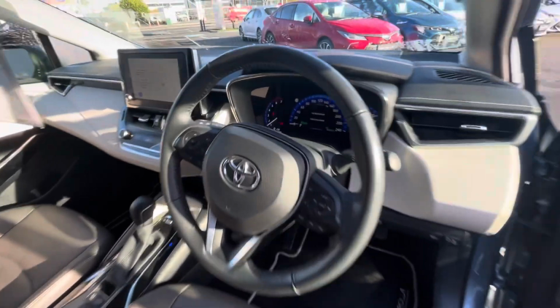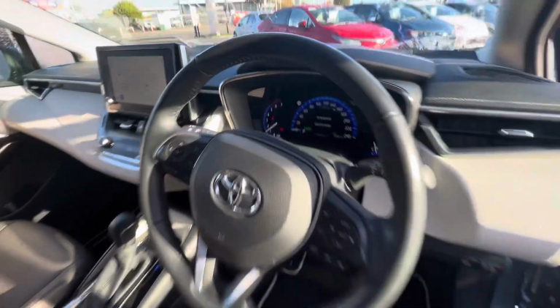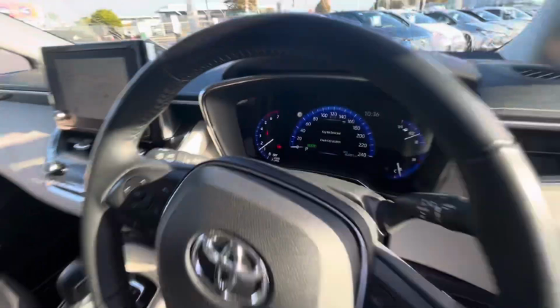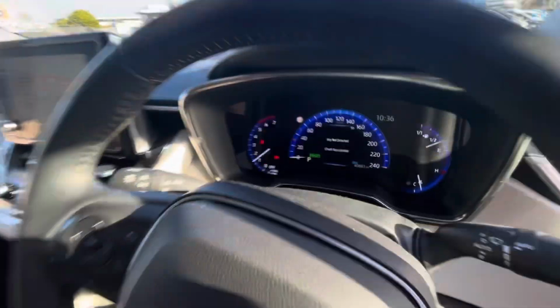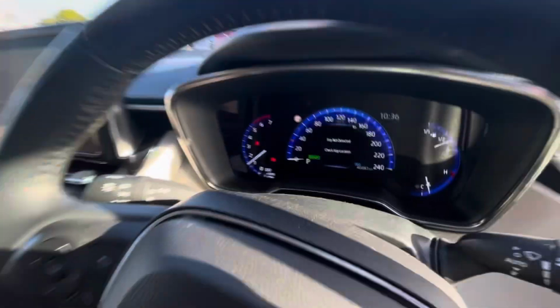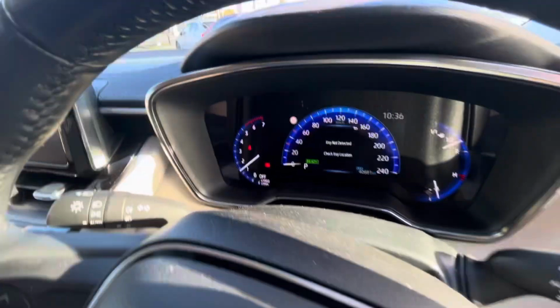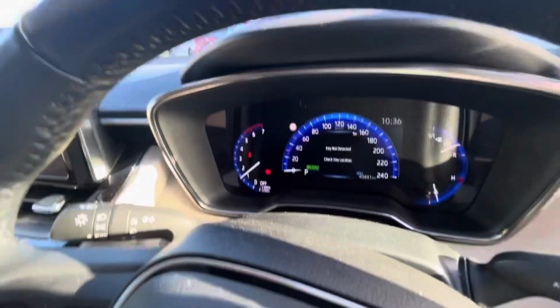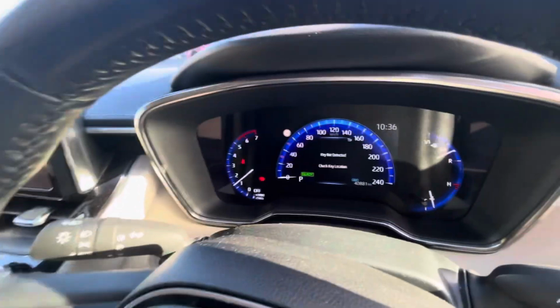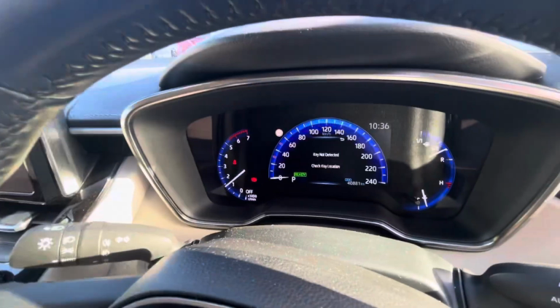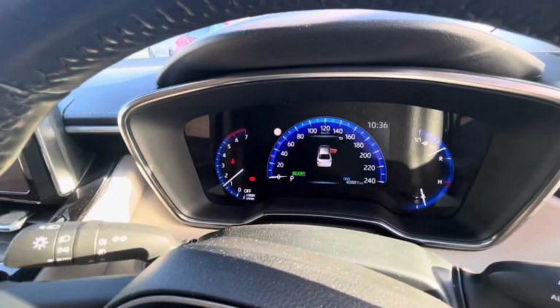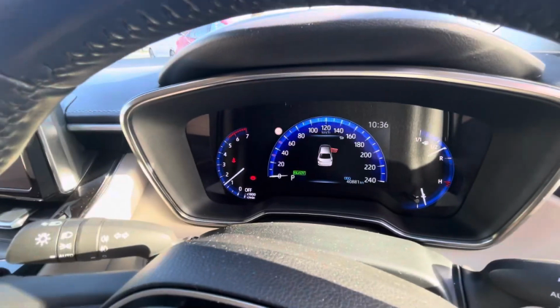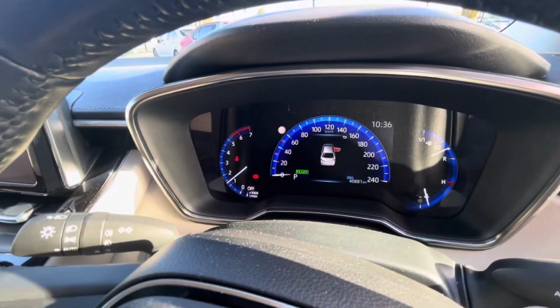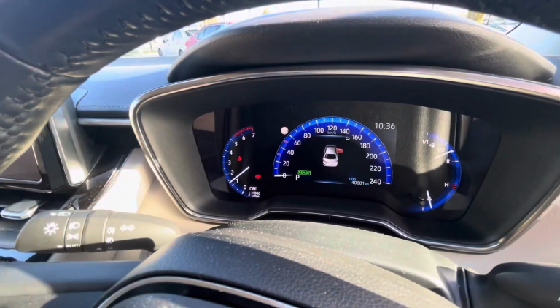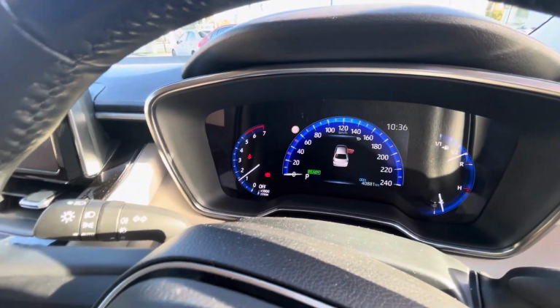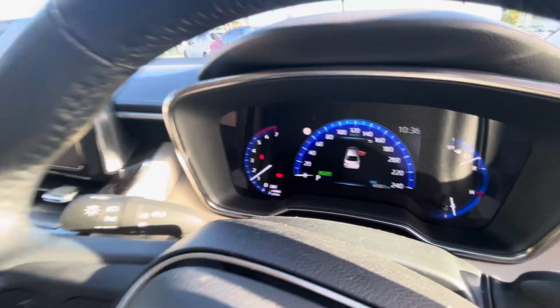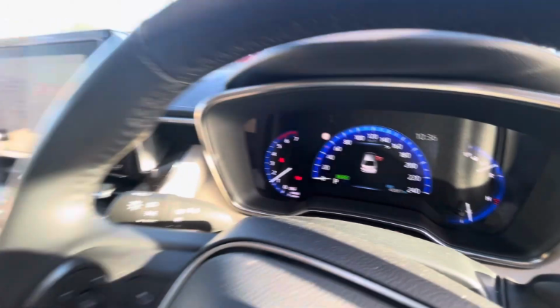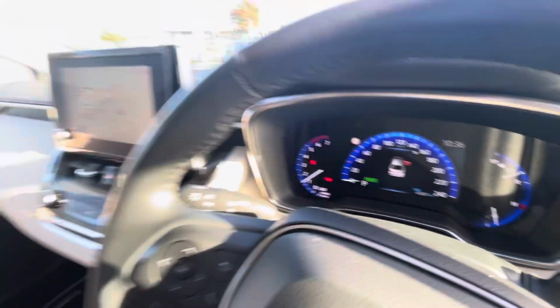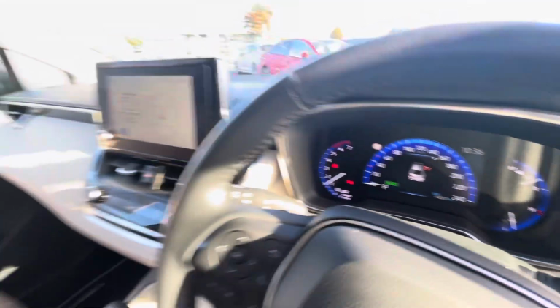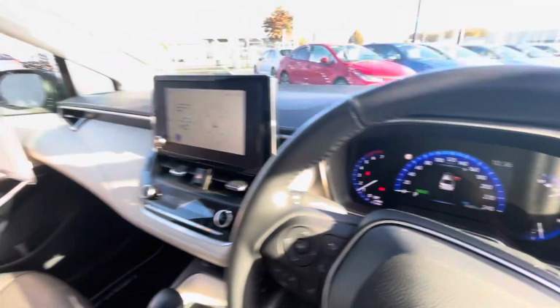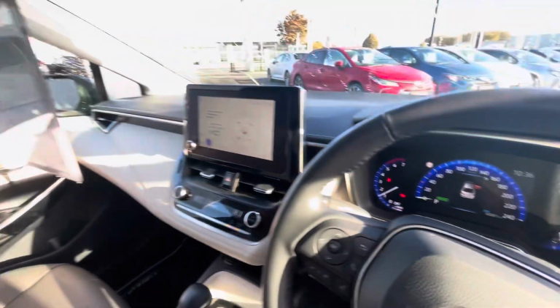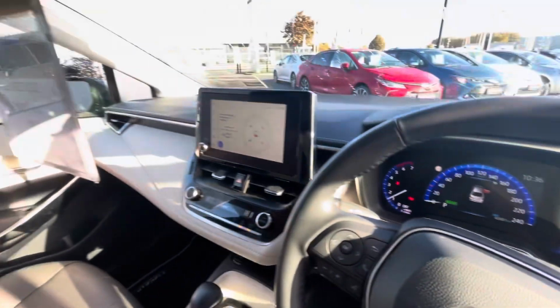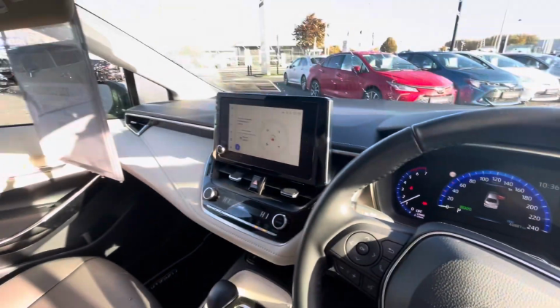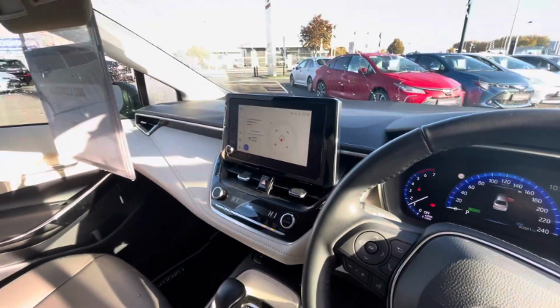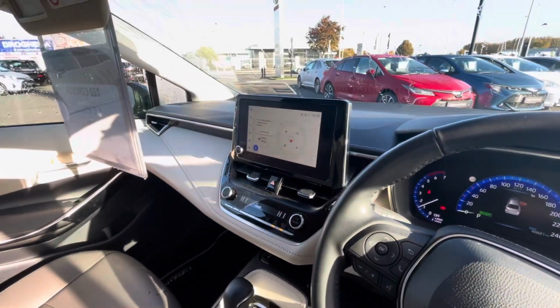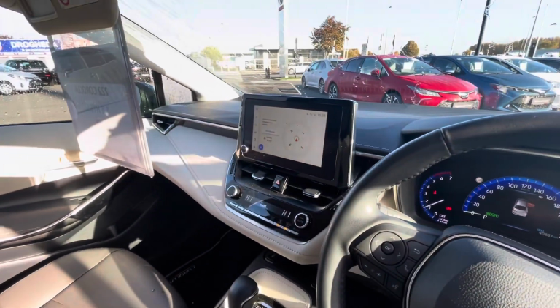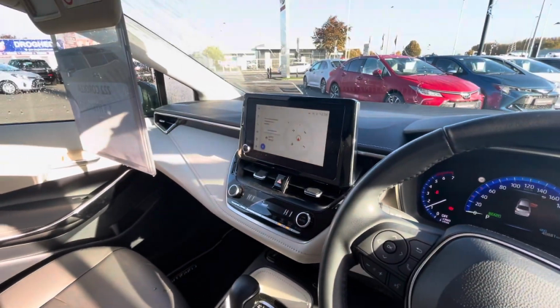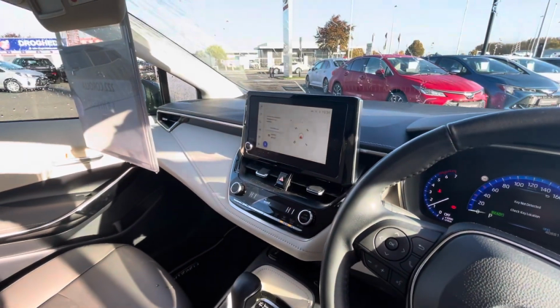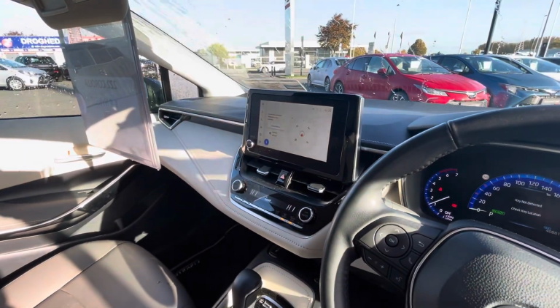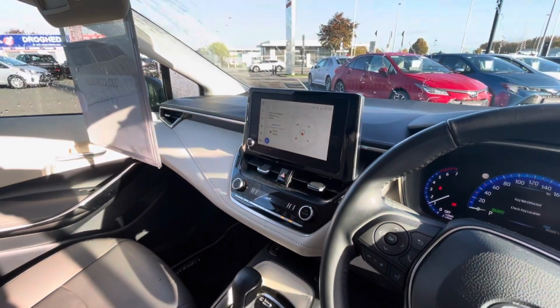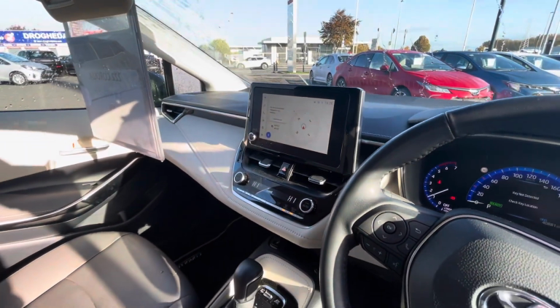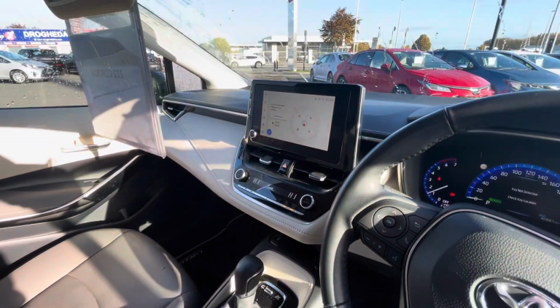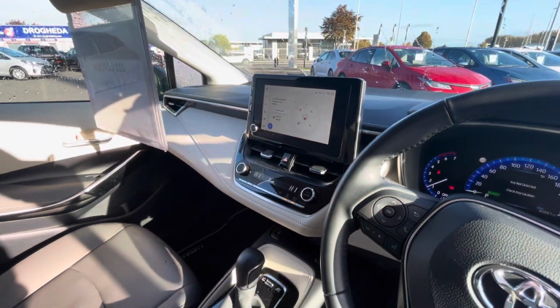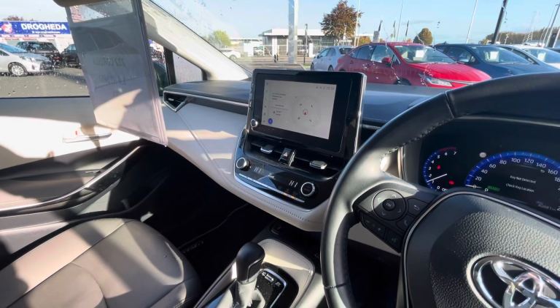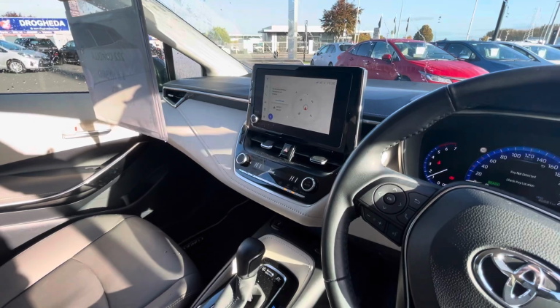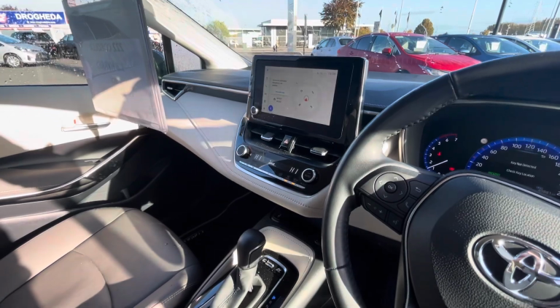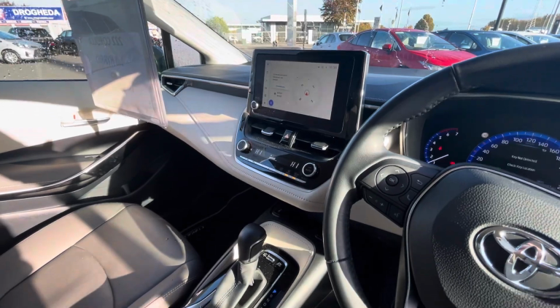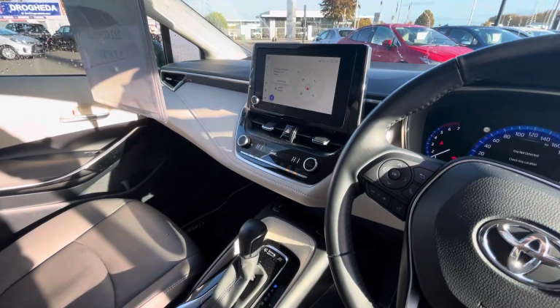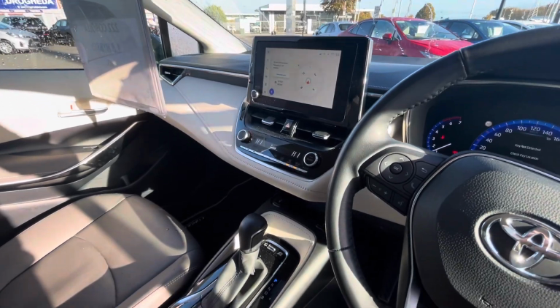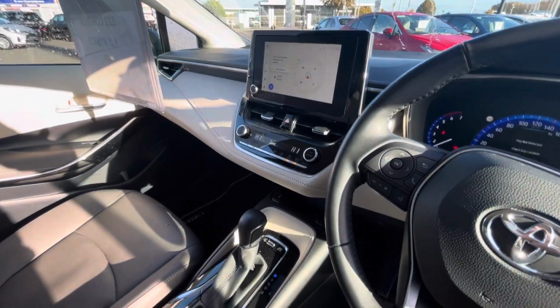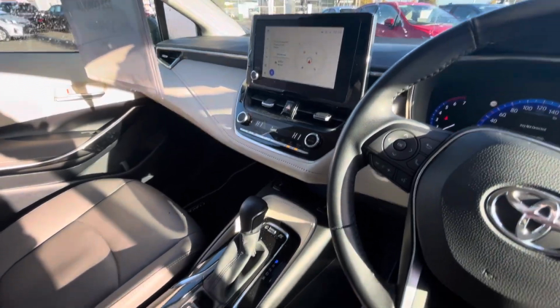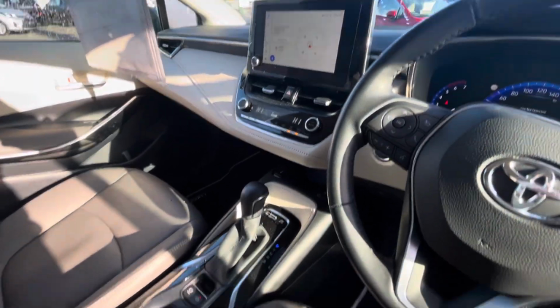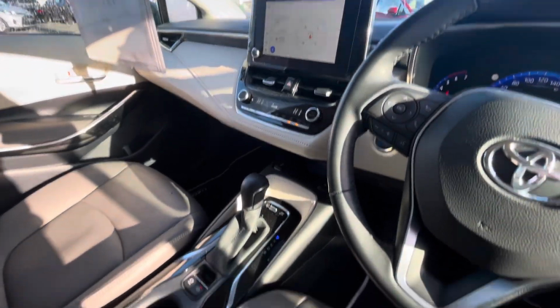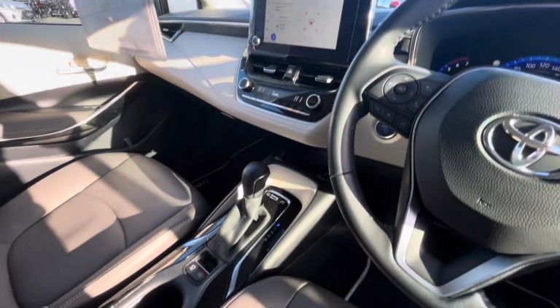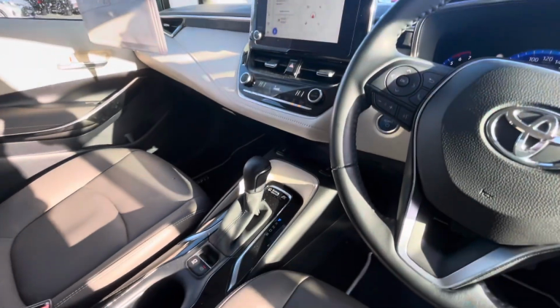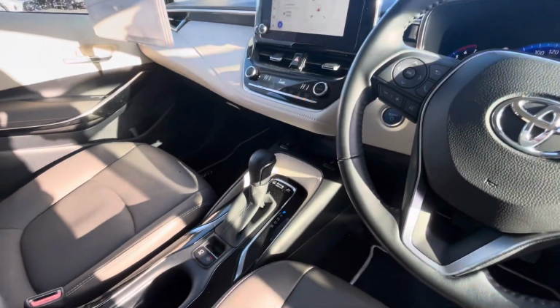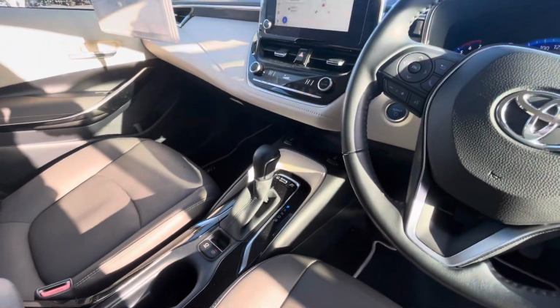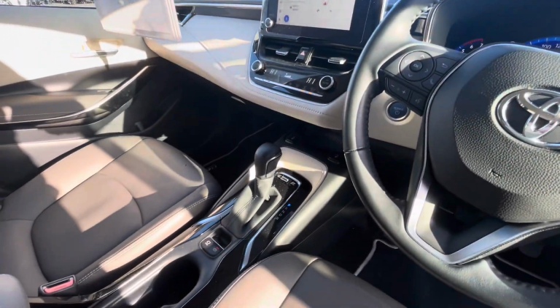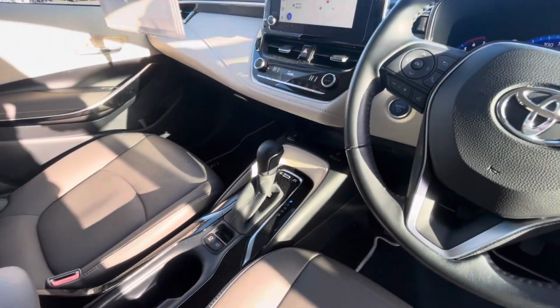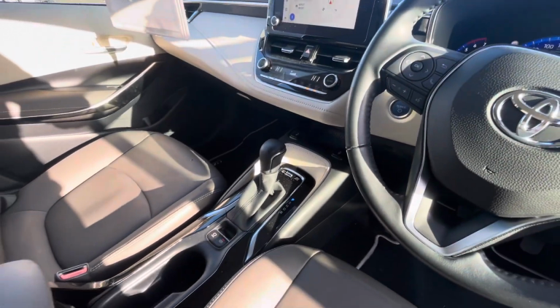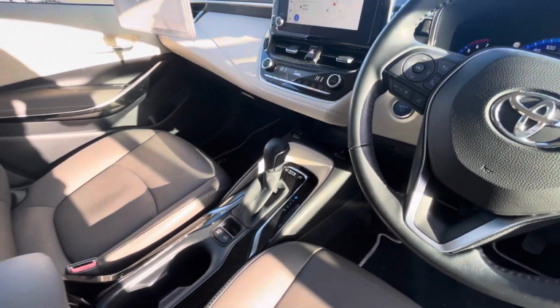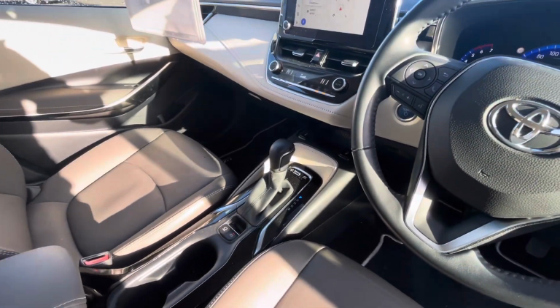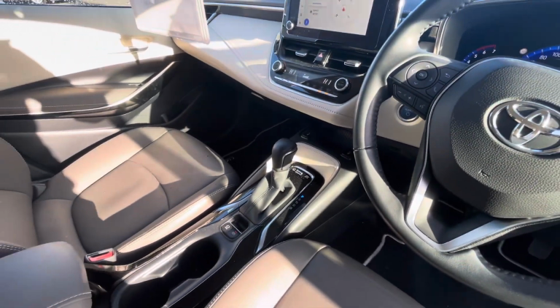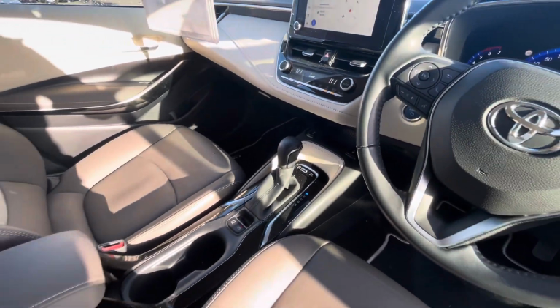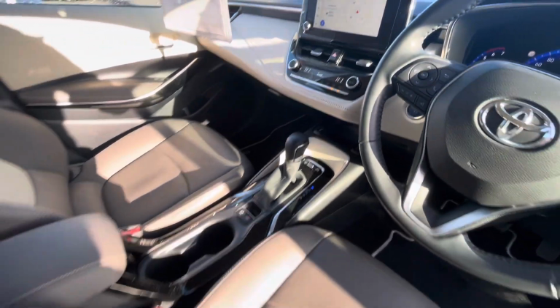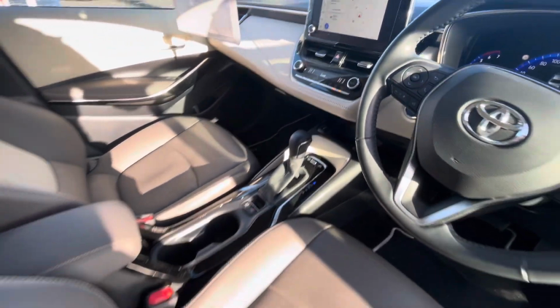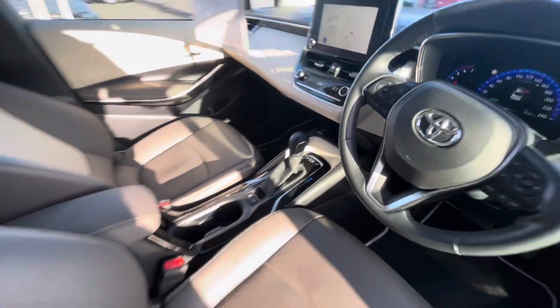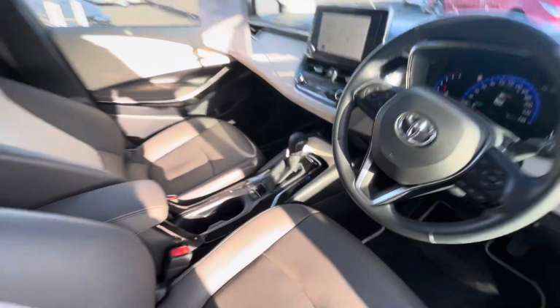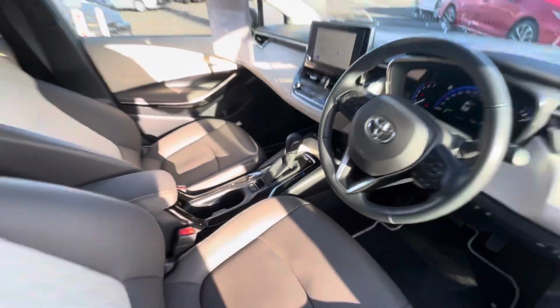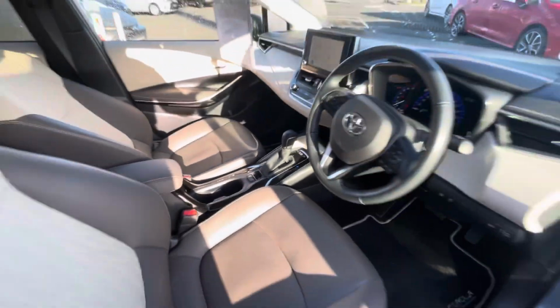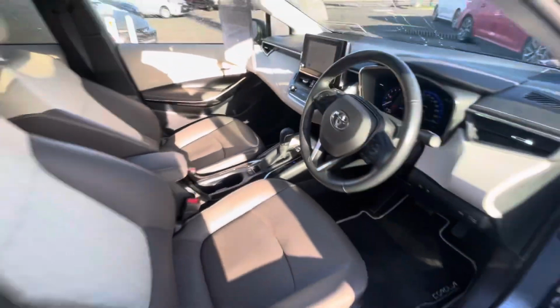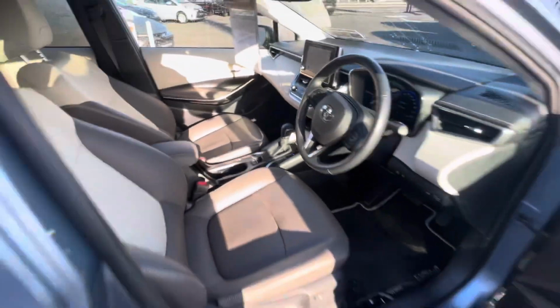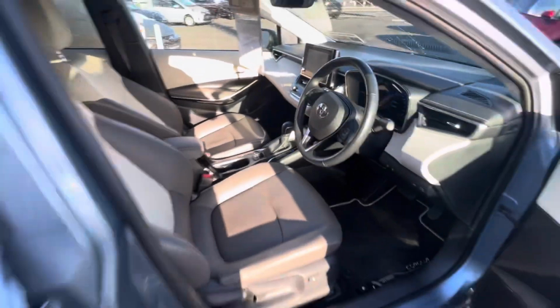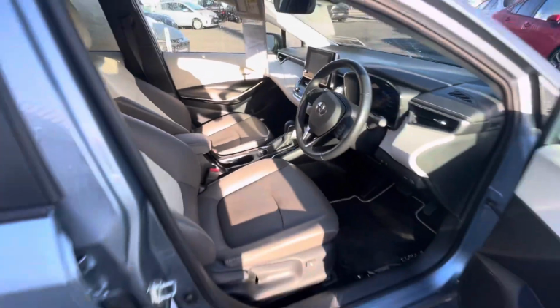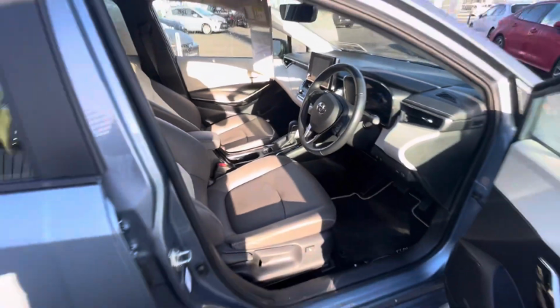40,000 kilometres on the clock. You have your big screen with built-in reversing camera, dual climate control, heated seats in the front, and automatic transmission.